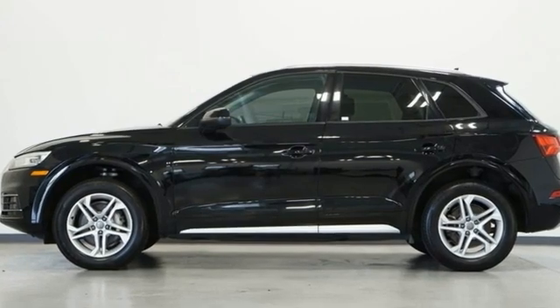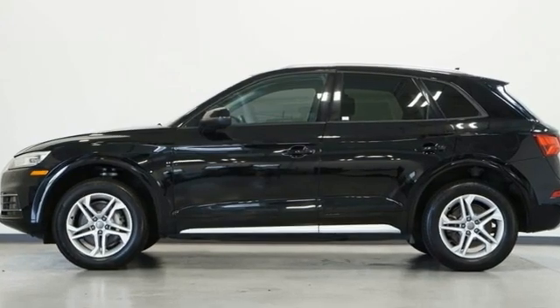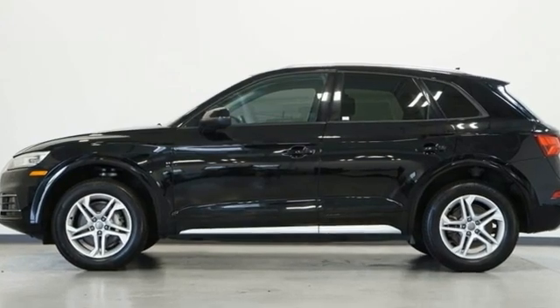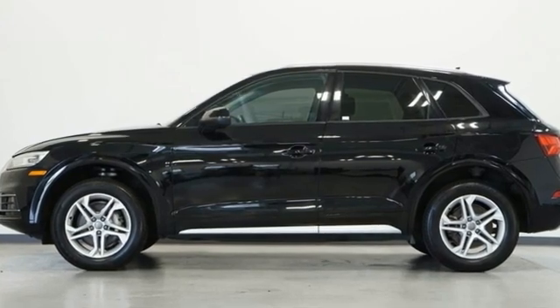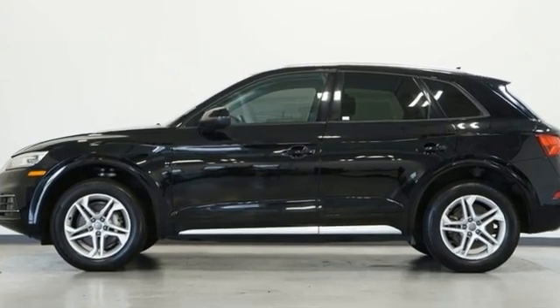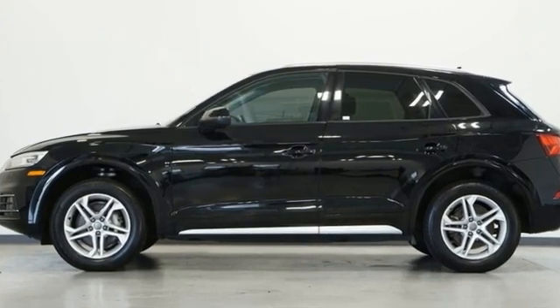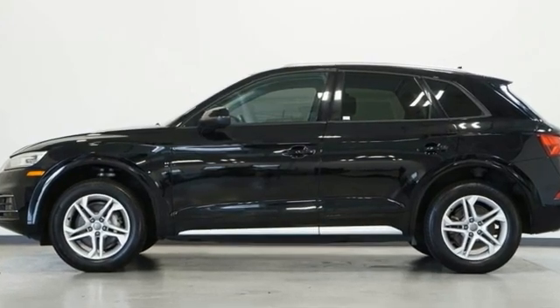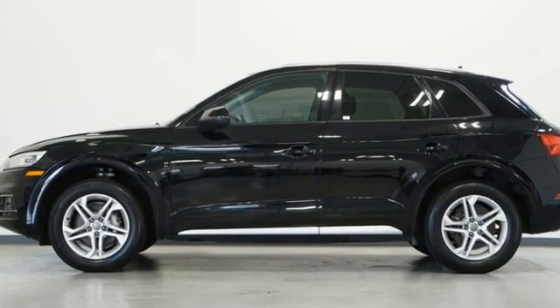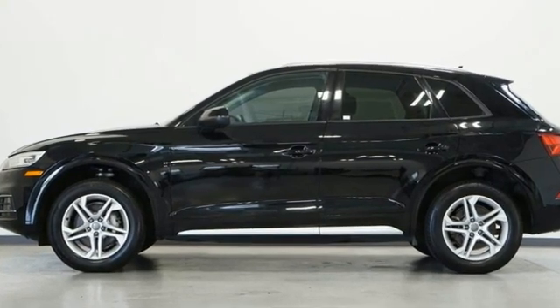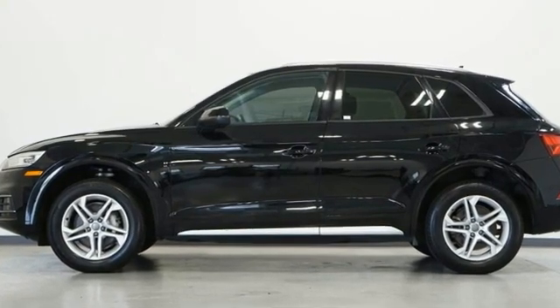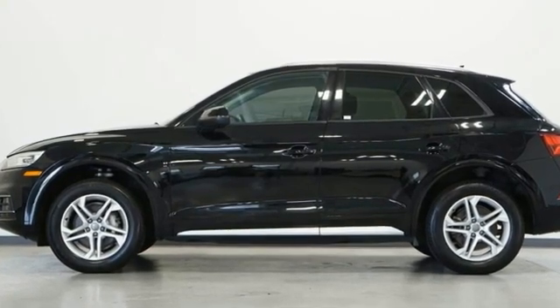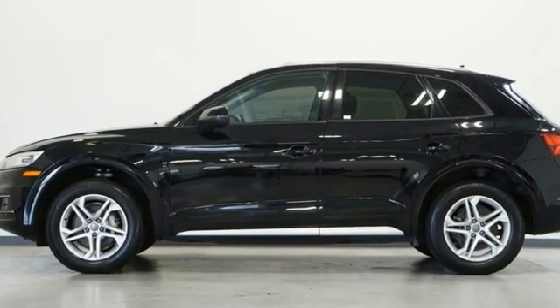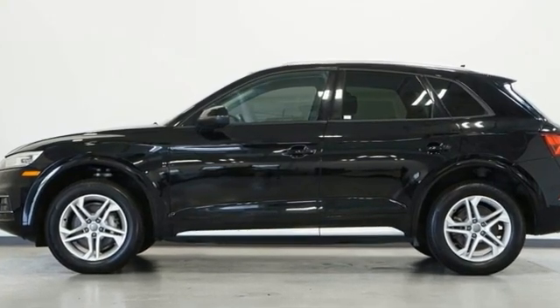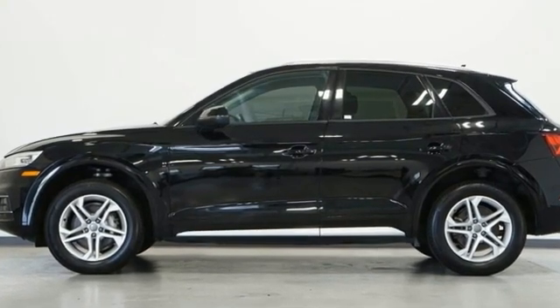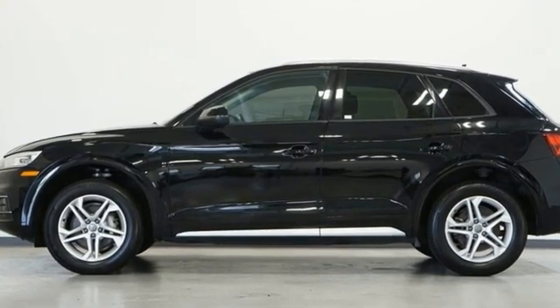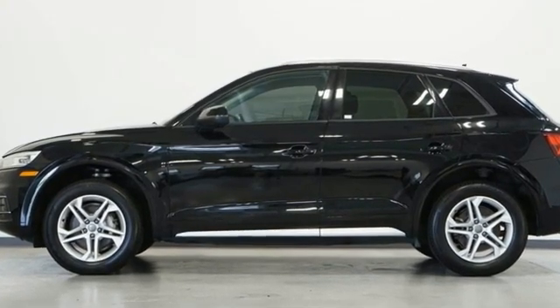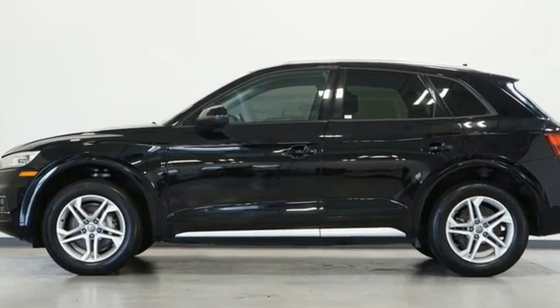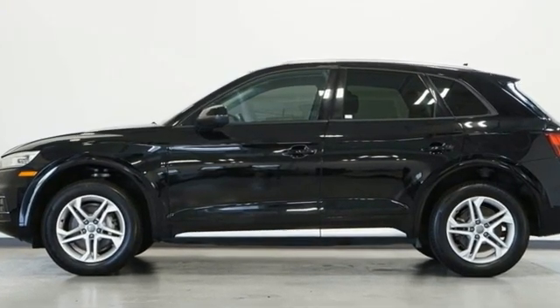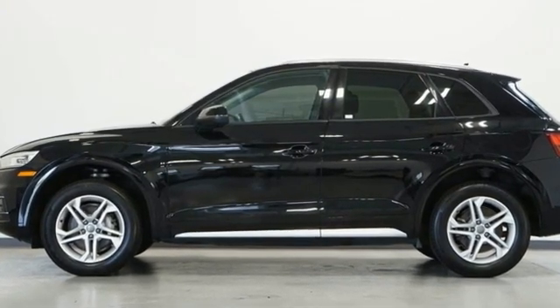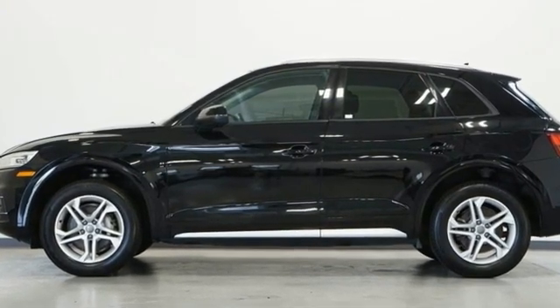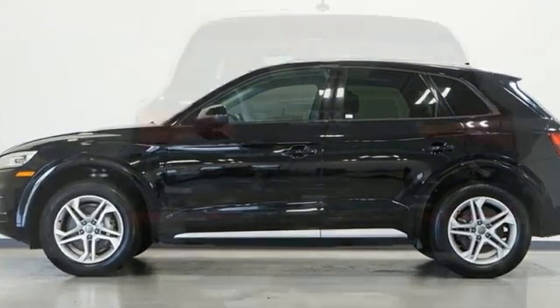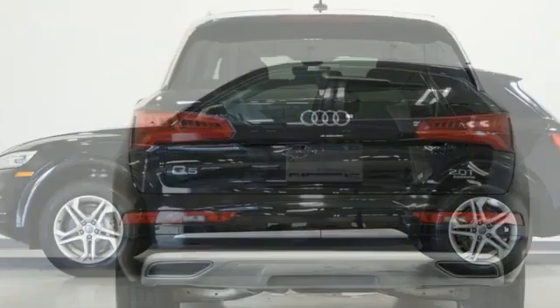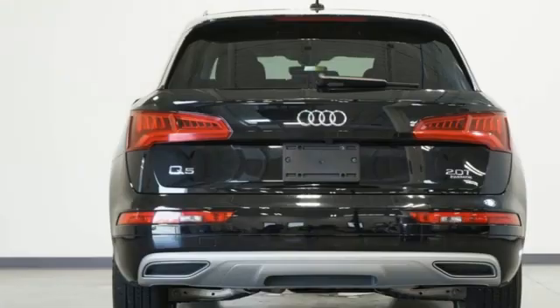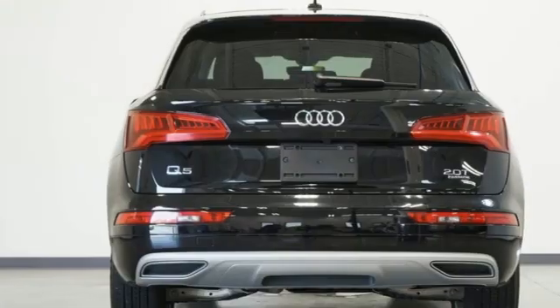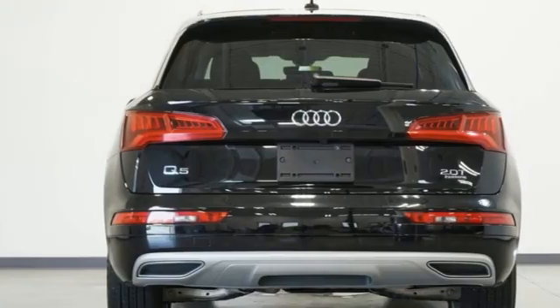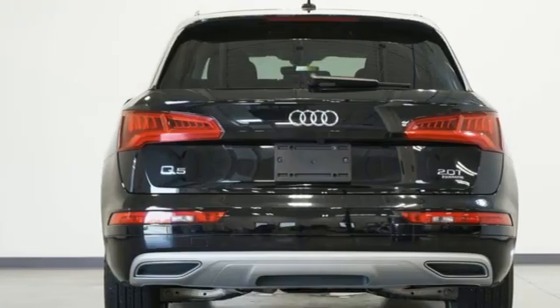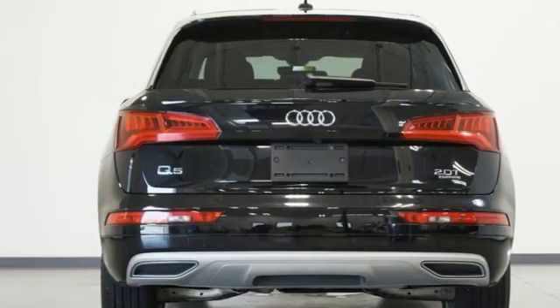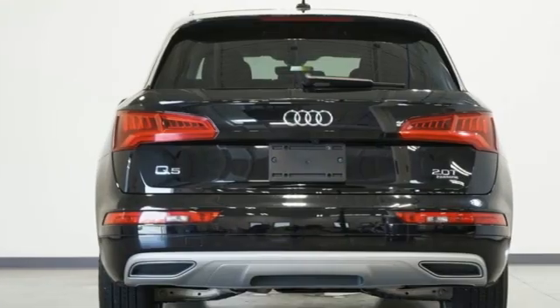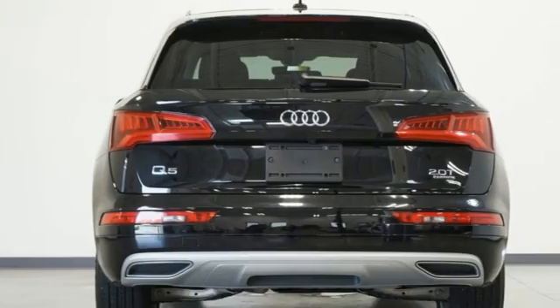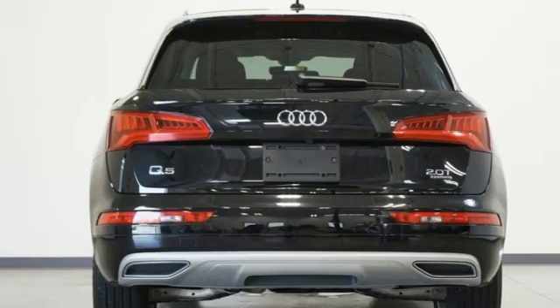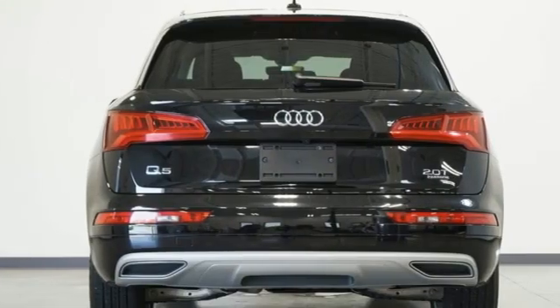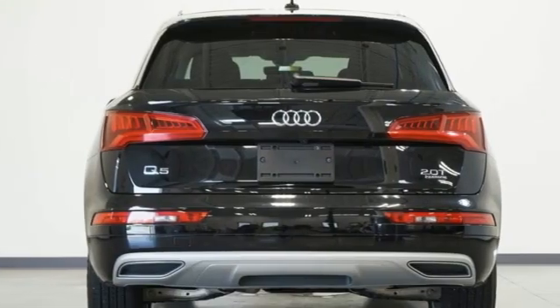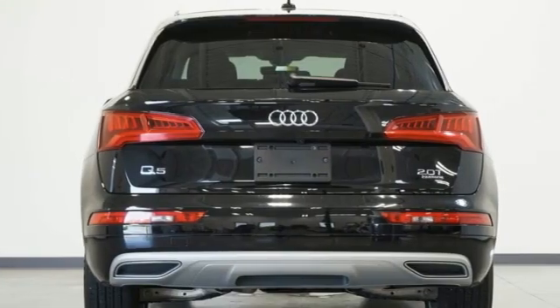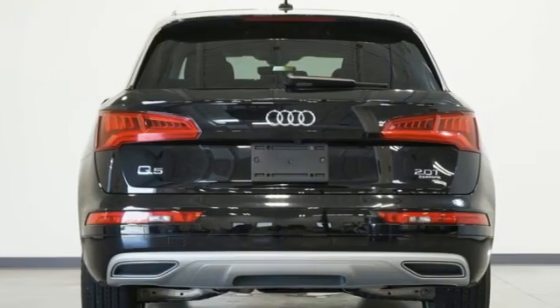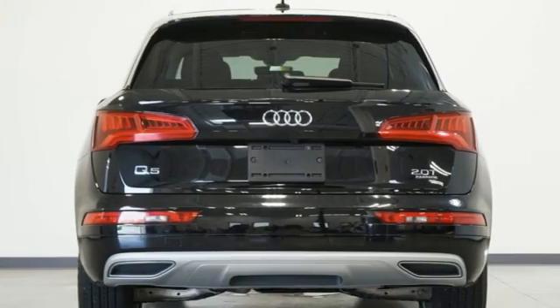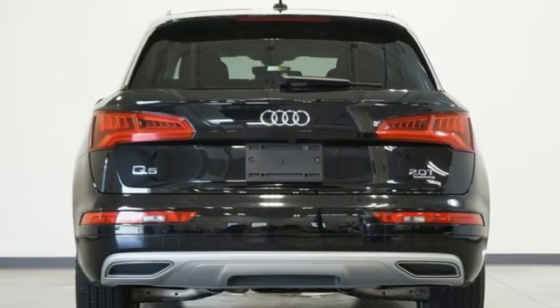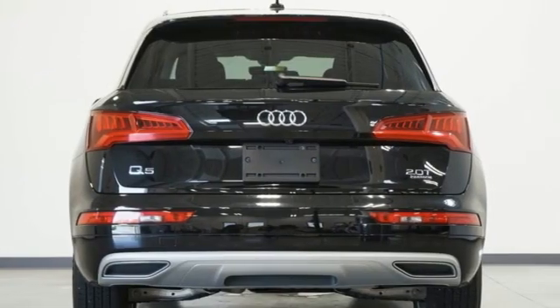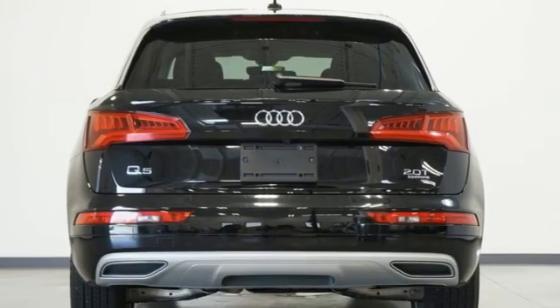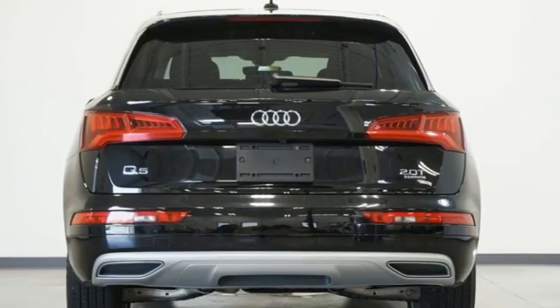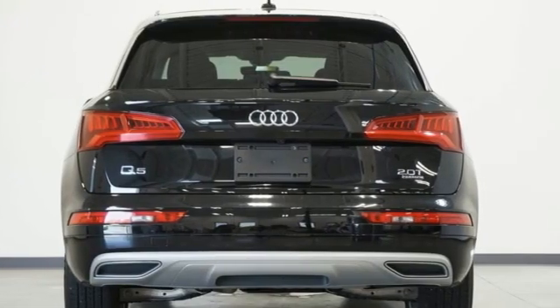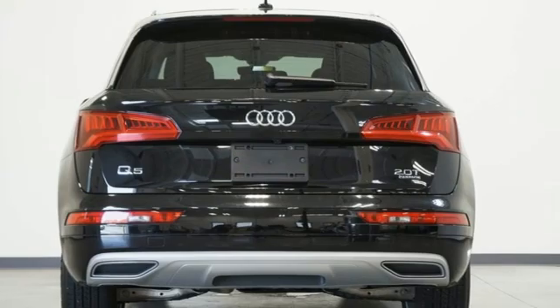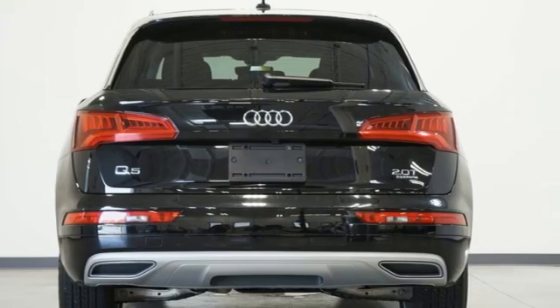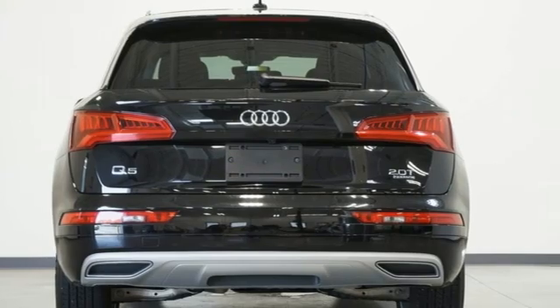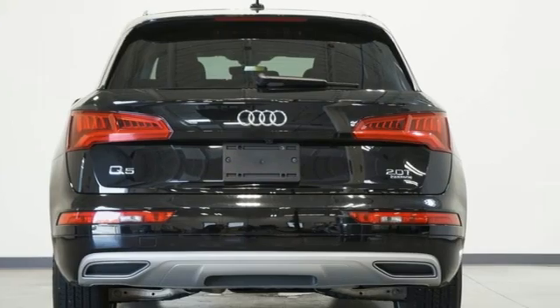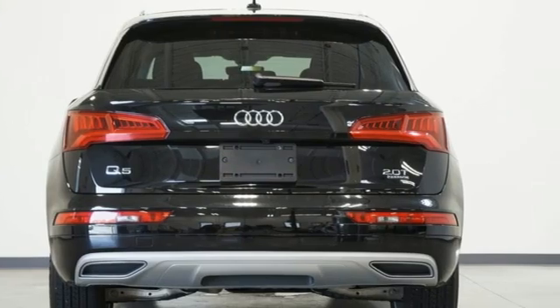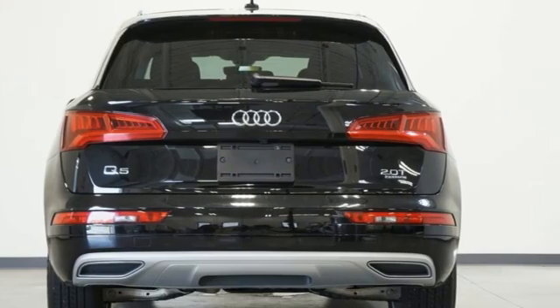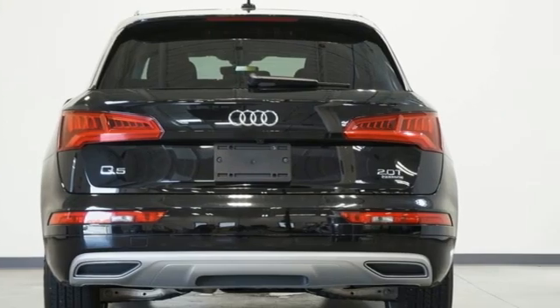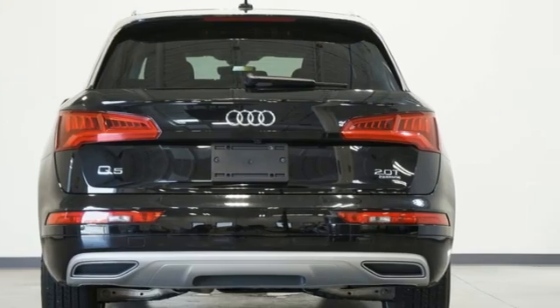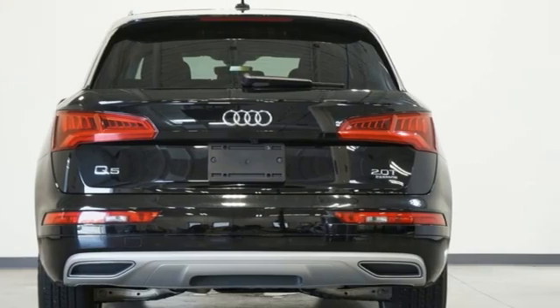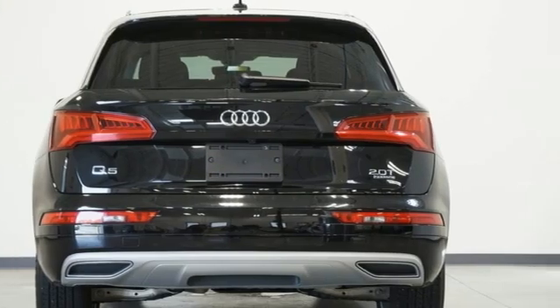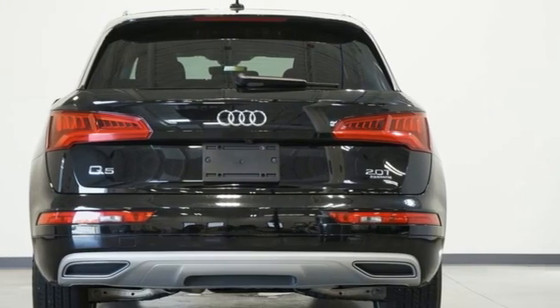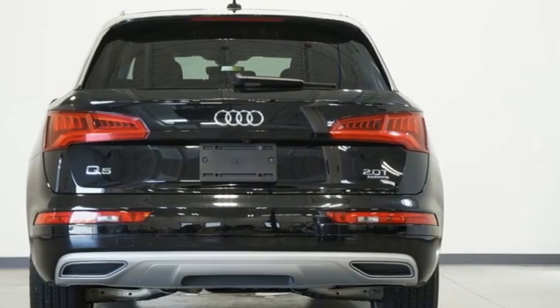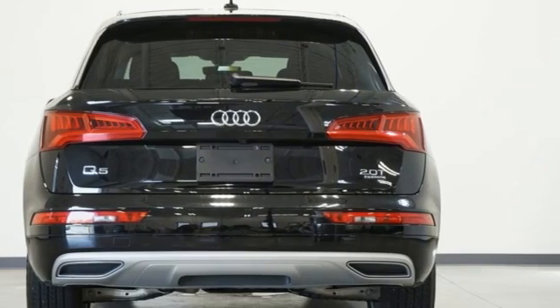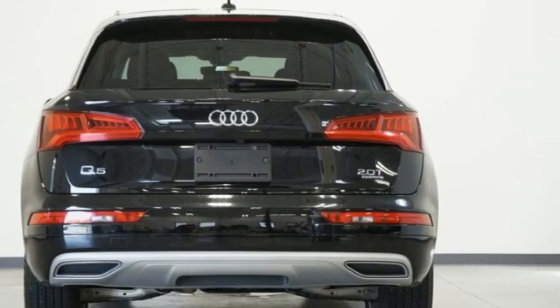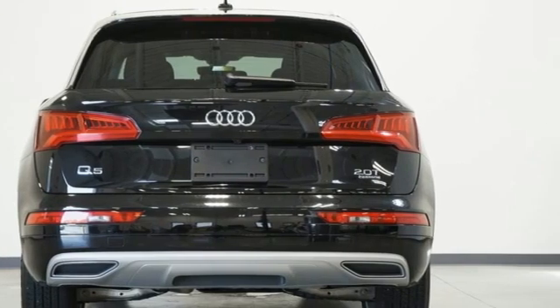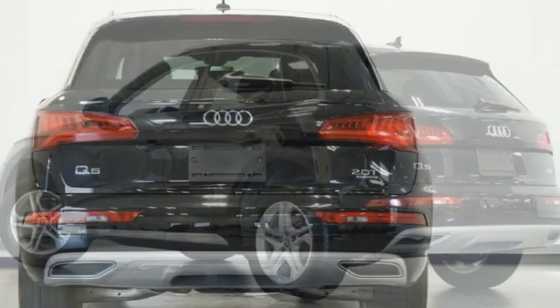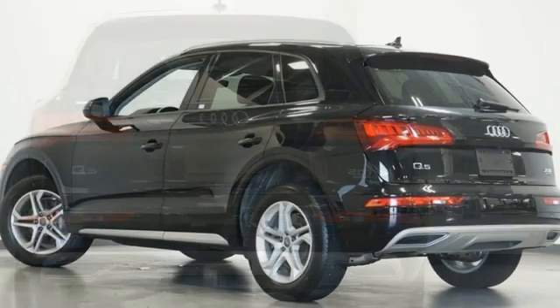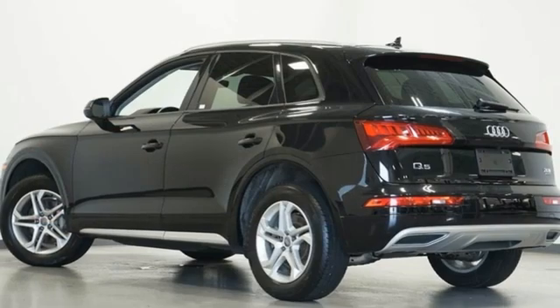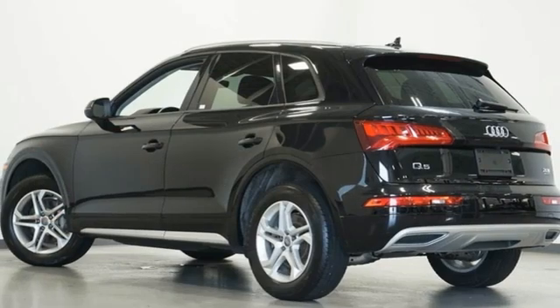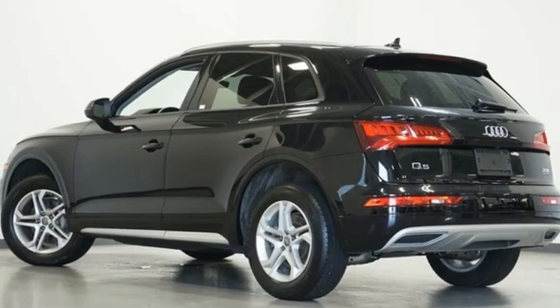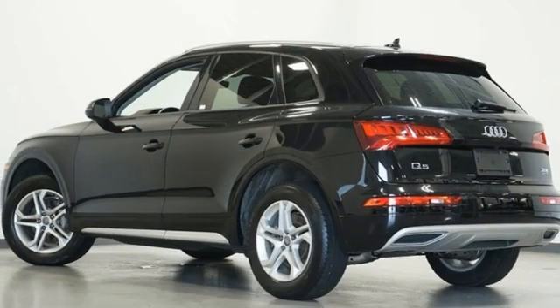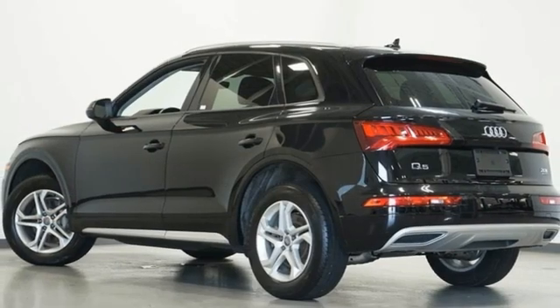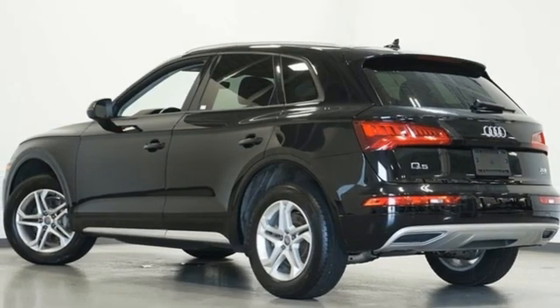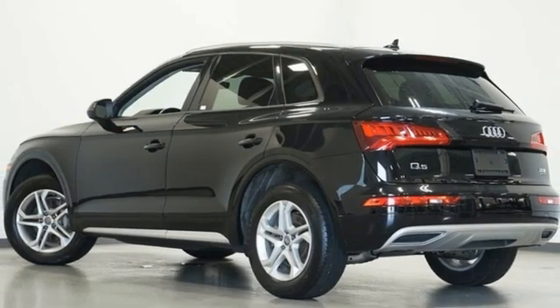Car and Driver reports all the Q5s come with electrically assisted power steering that actually has a sufficient amount of feedback for an SUV.